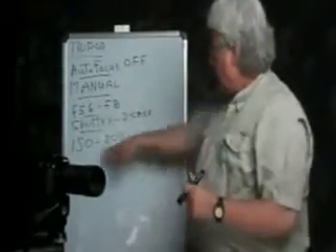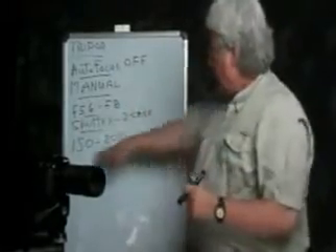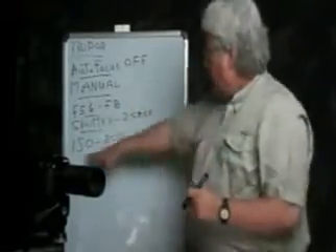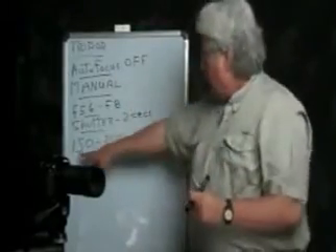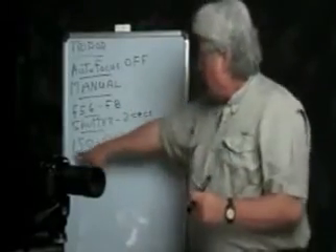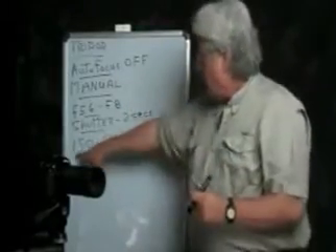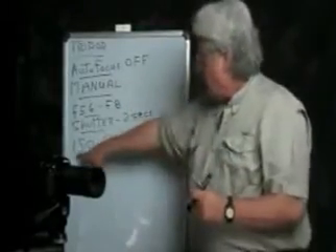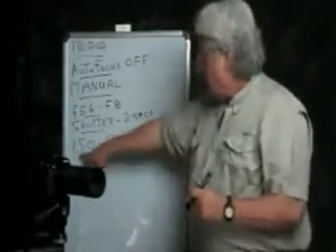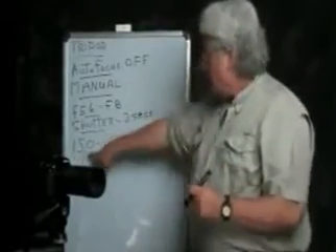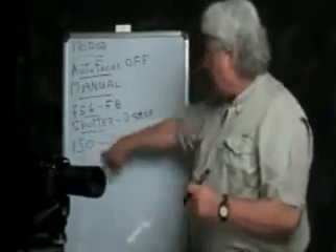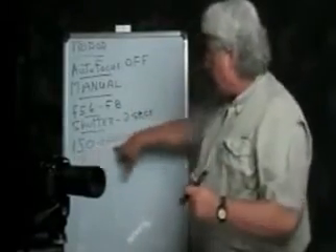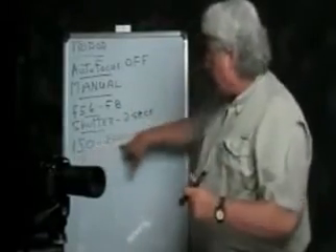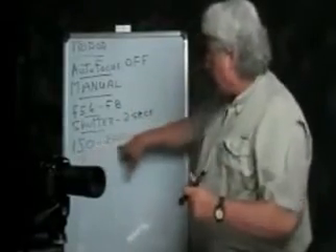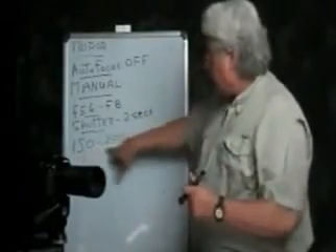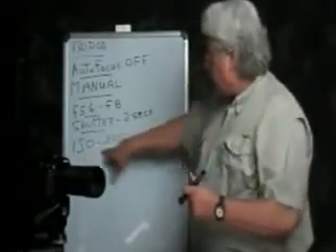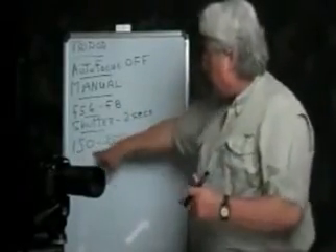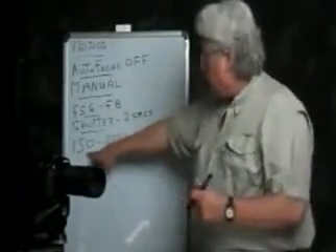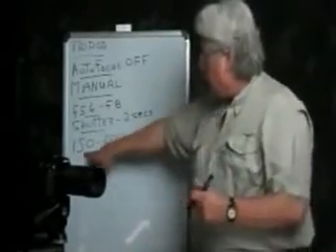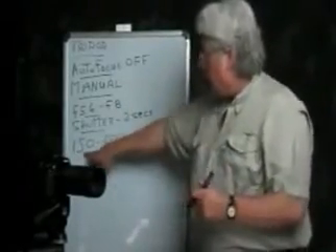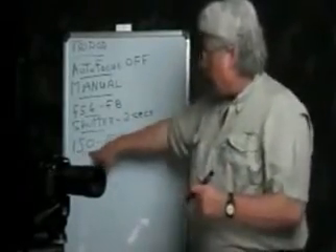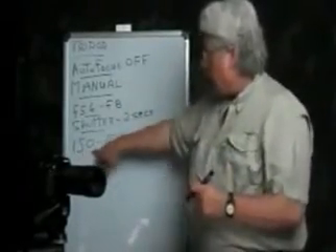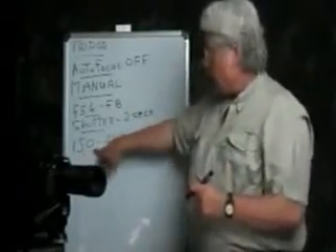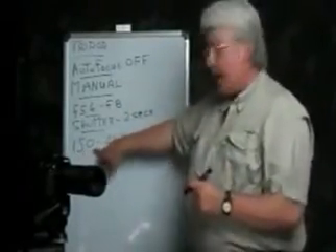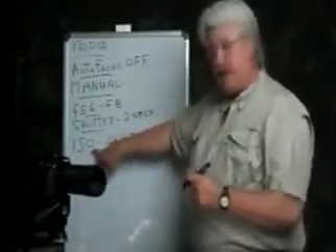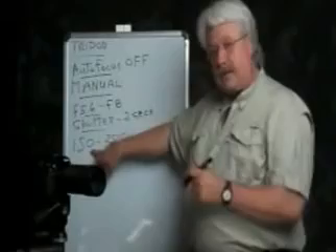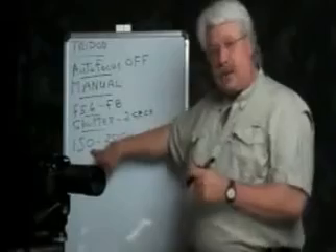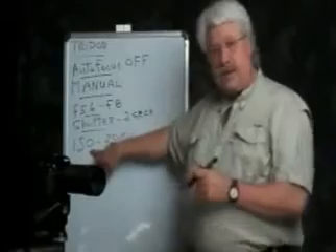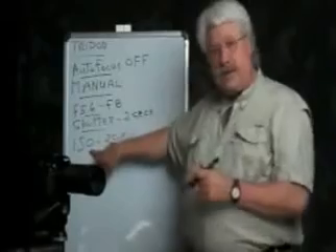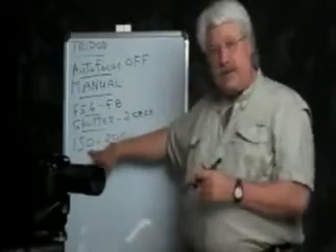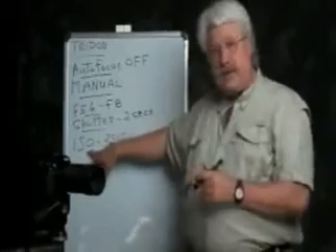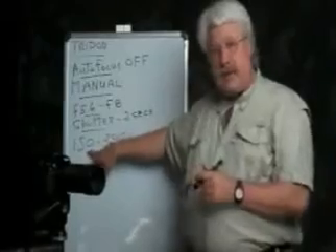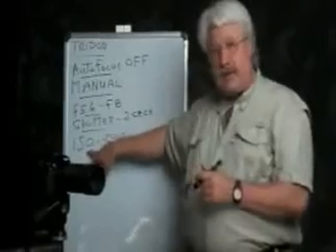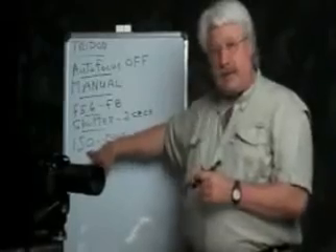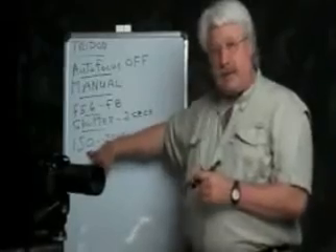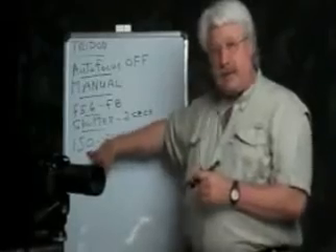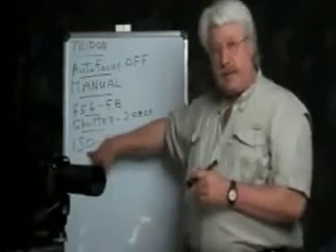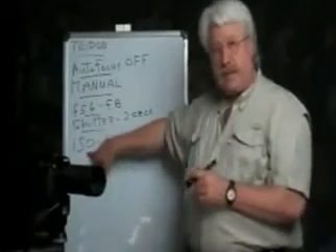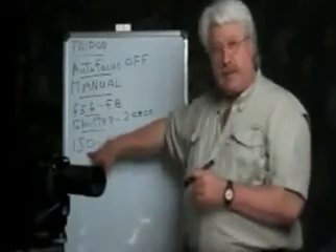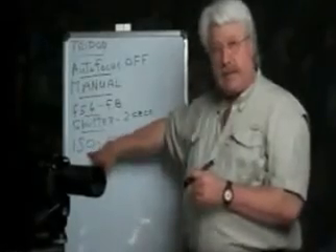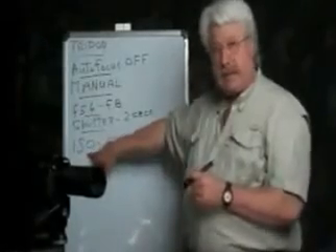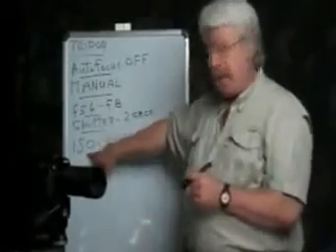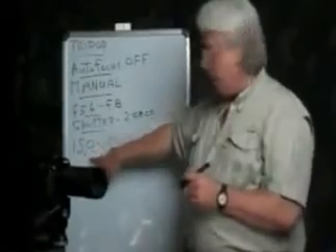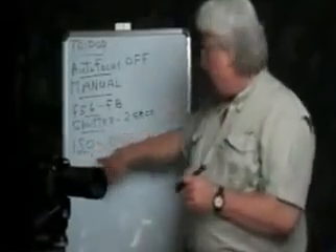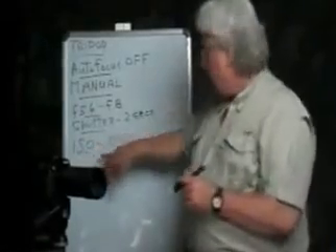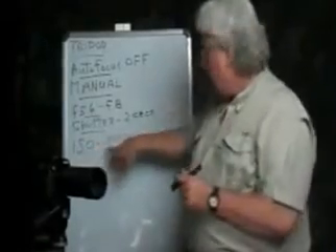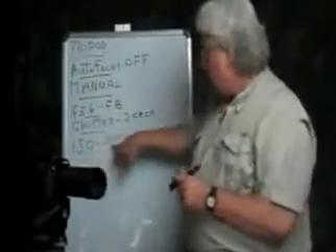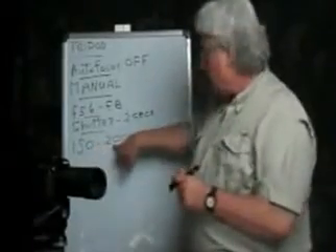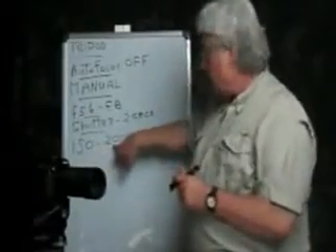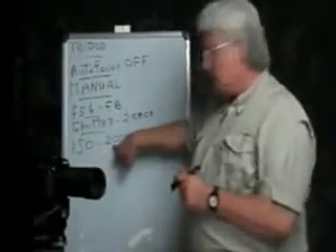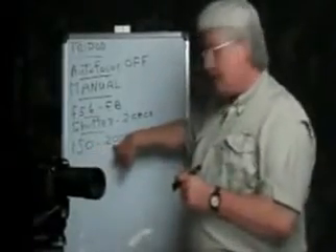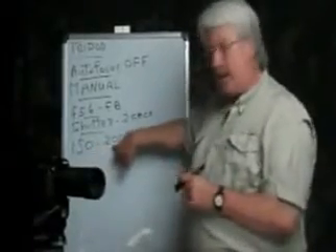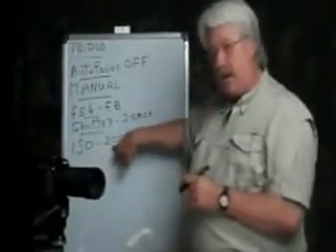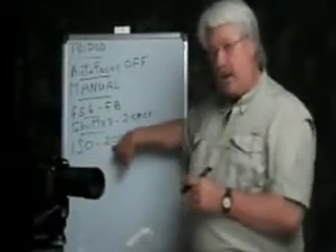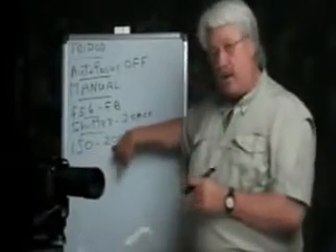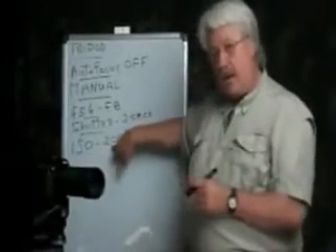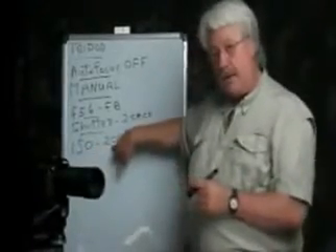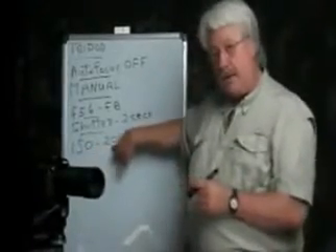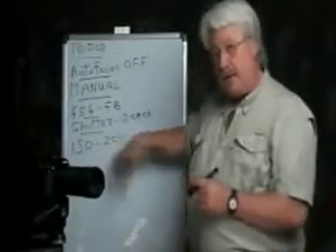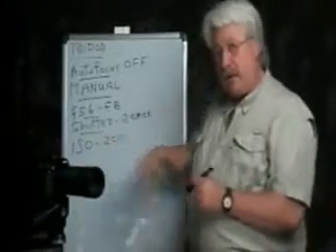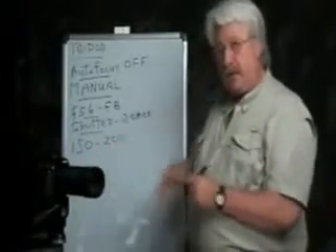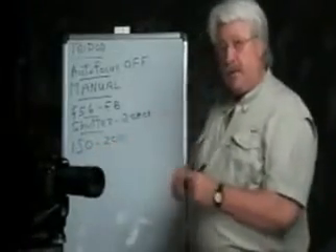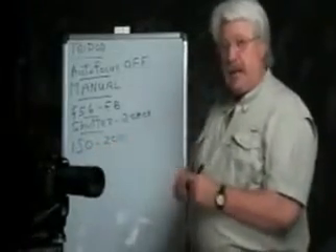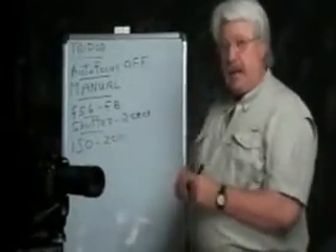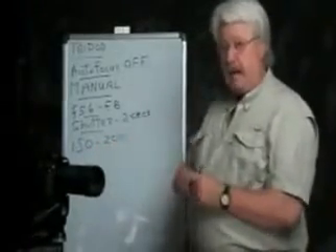The last thing to make sure you have set properly is the ISO — this is the camera's sensitivity to light. Make sure it's set to around 200.